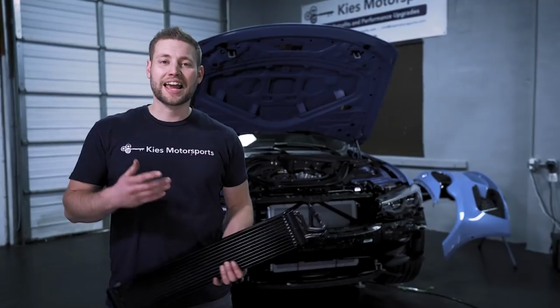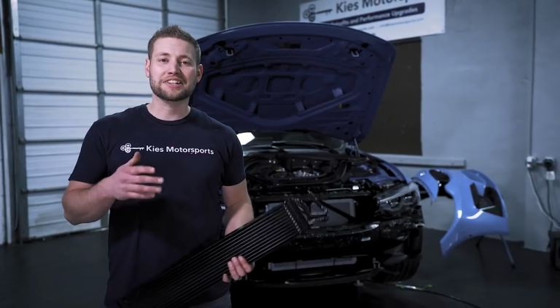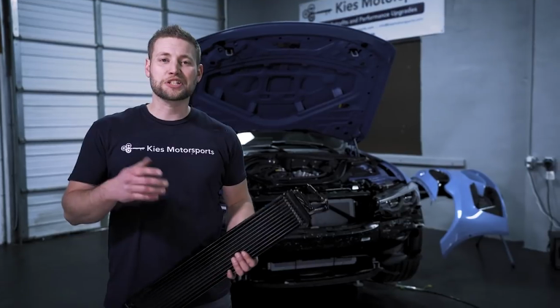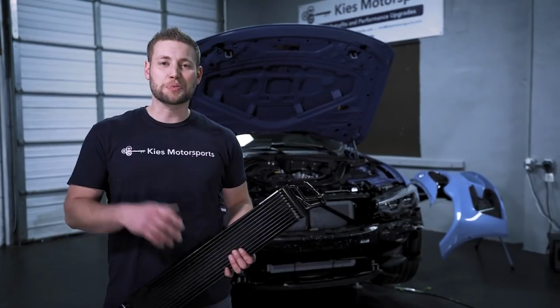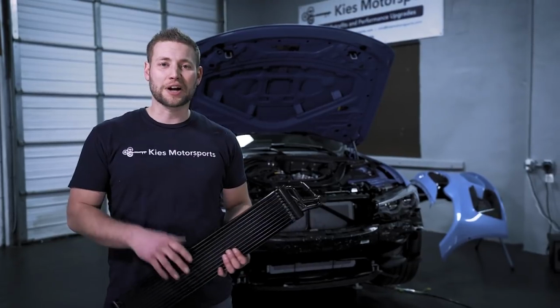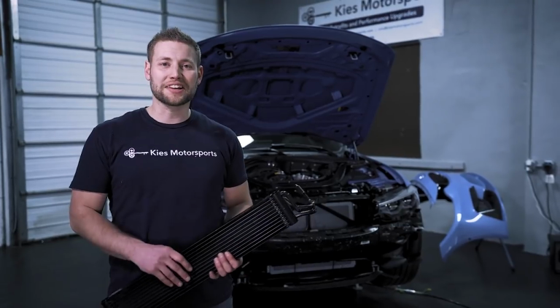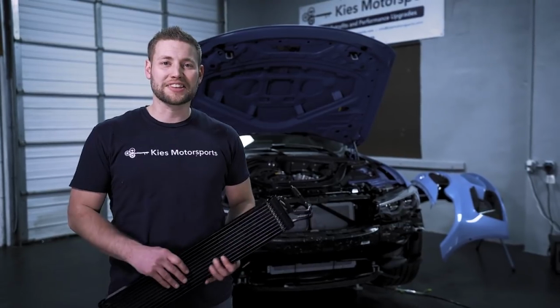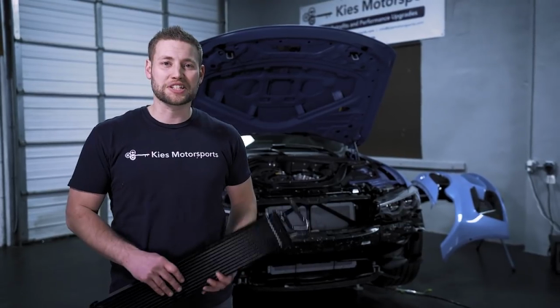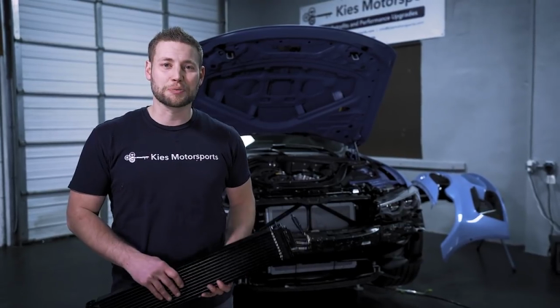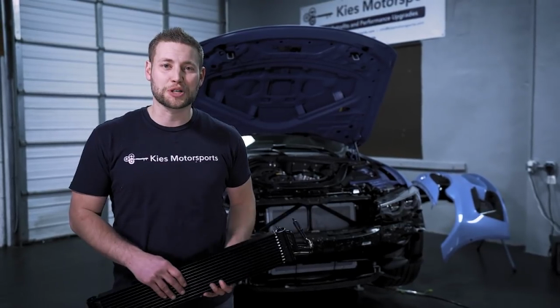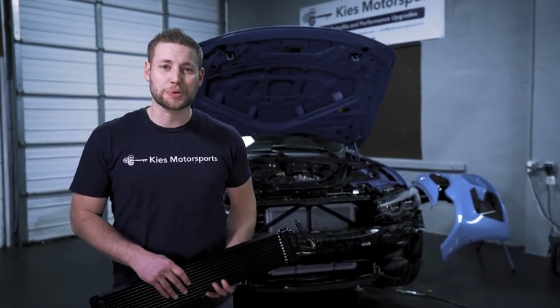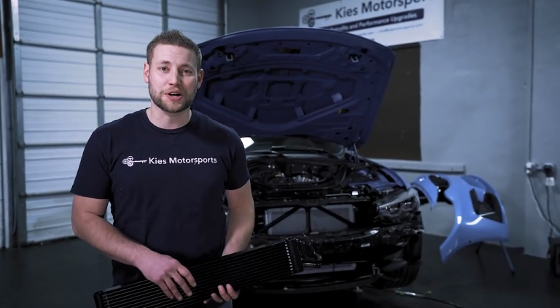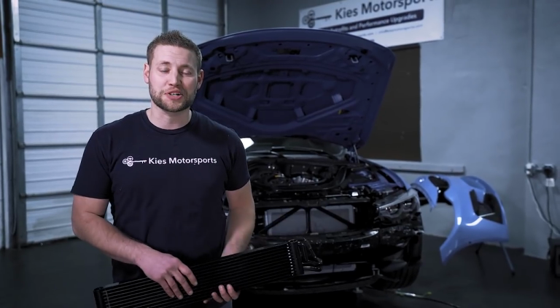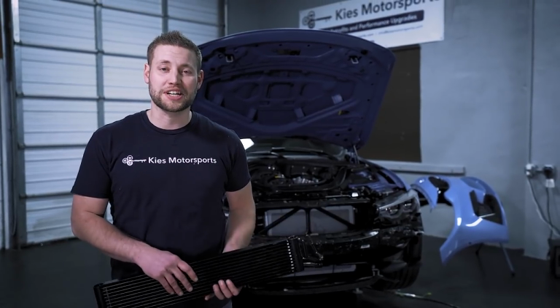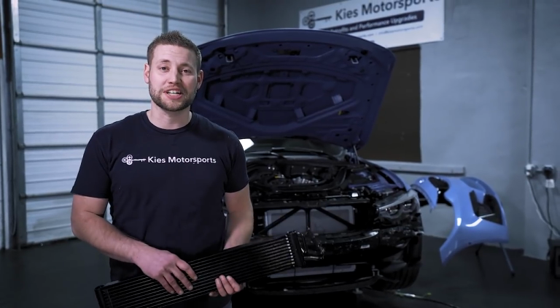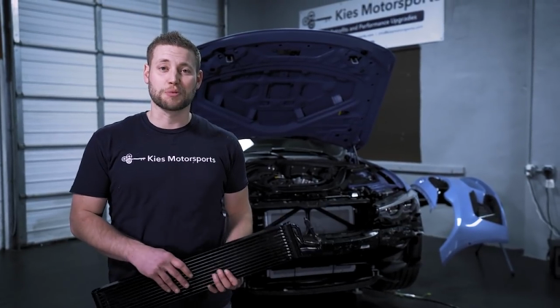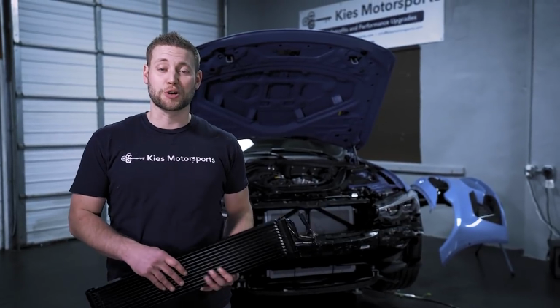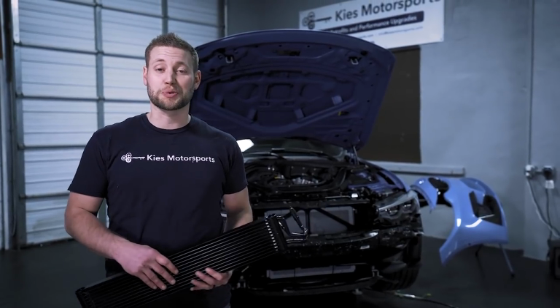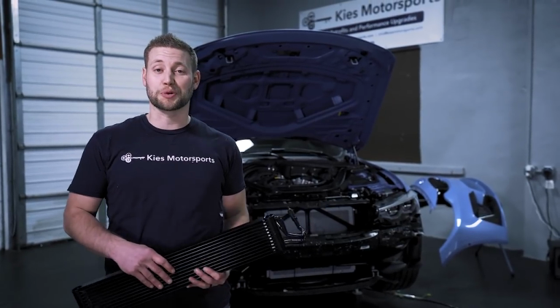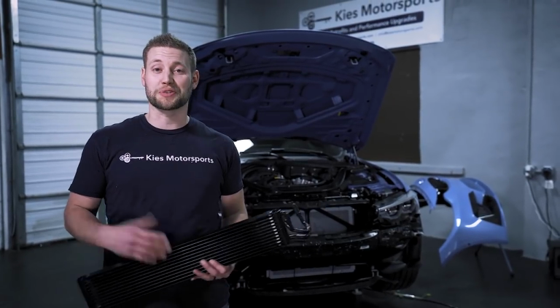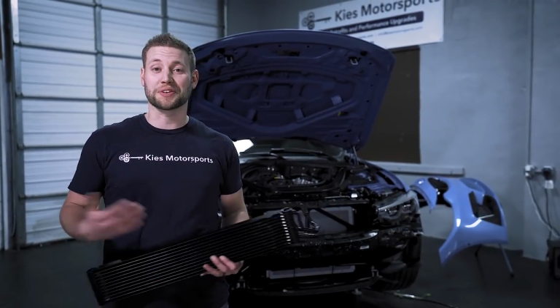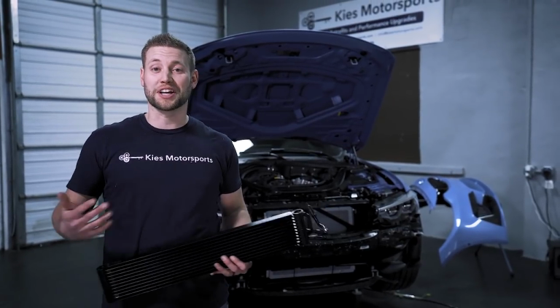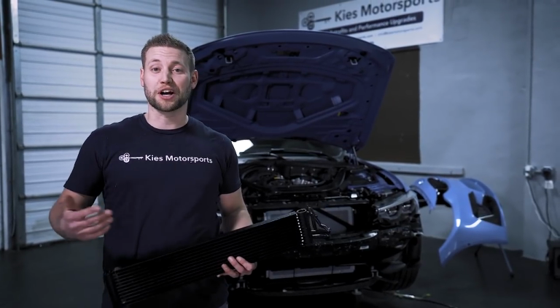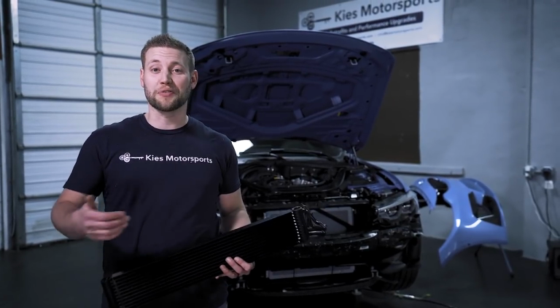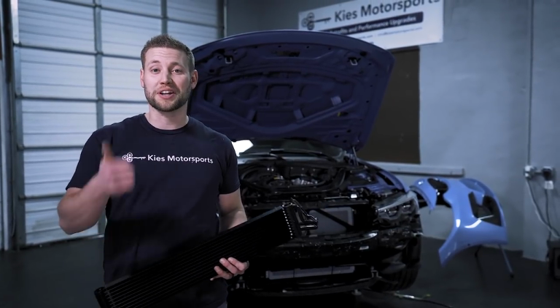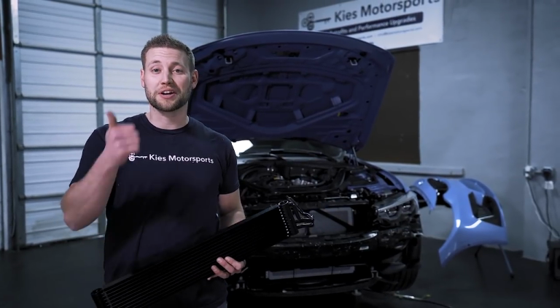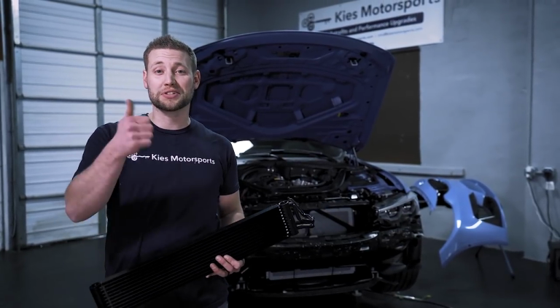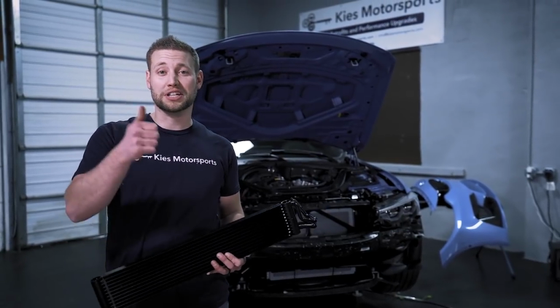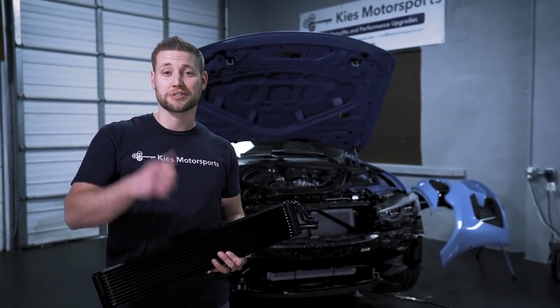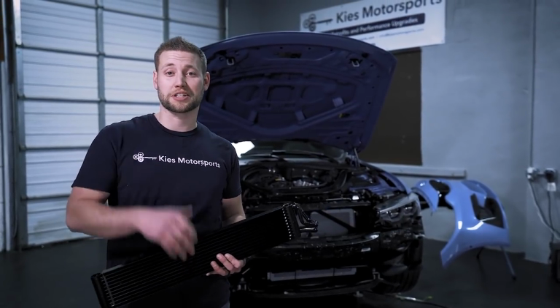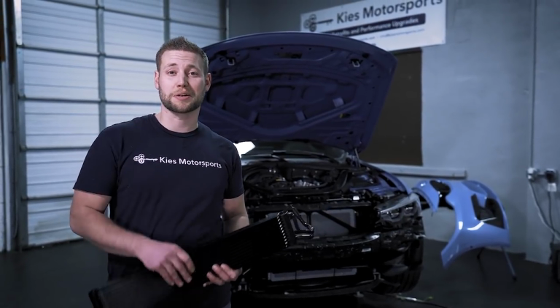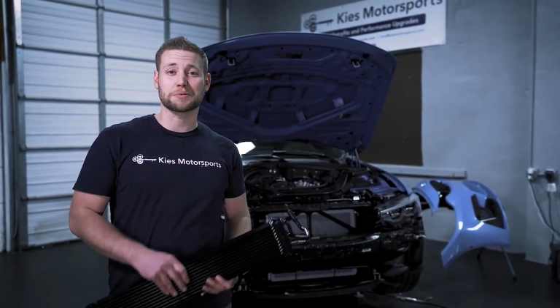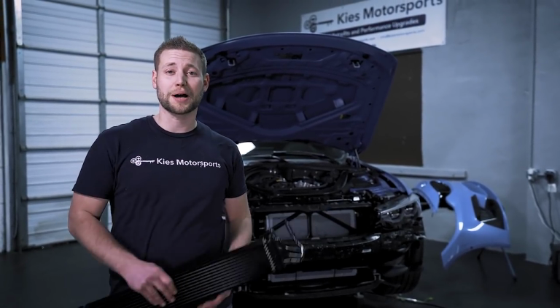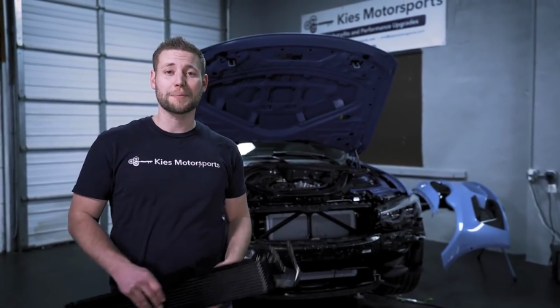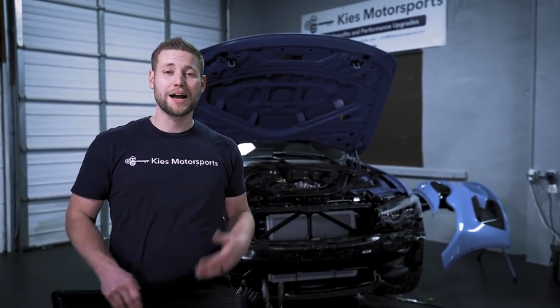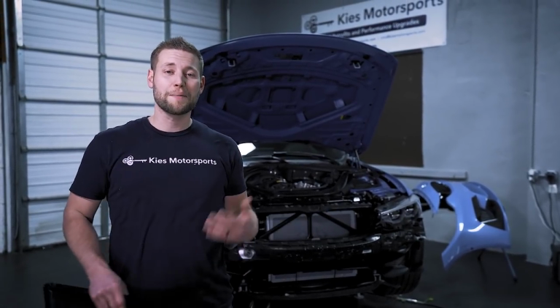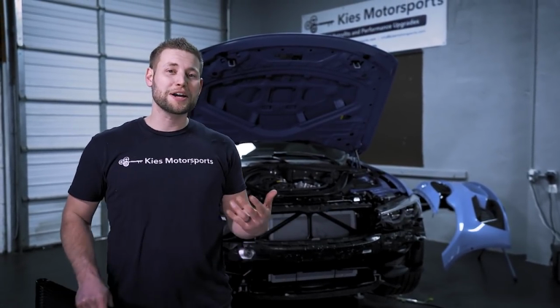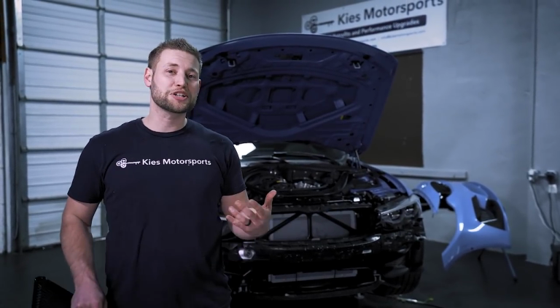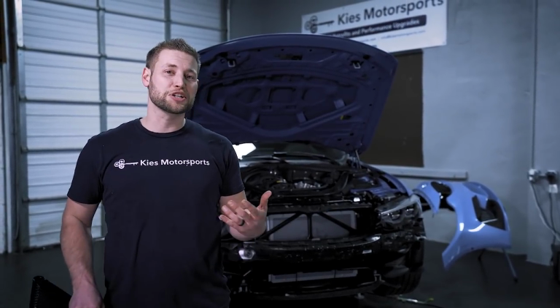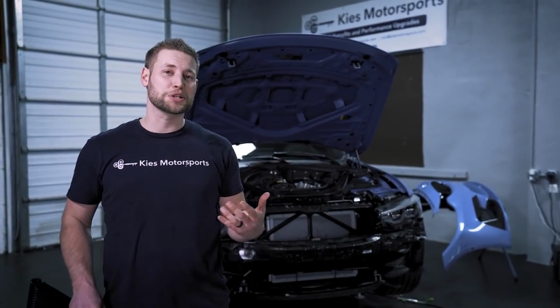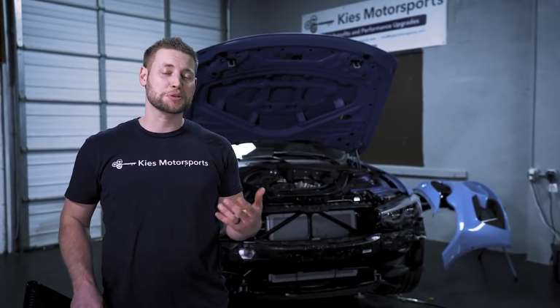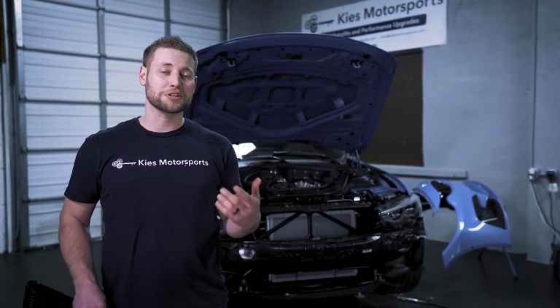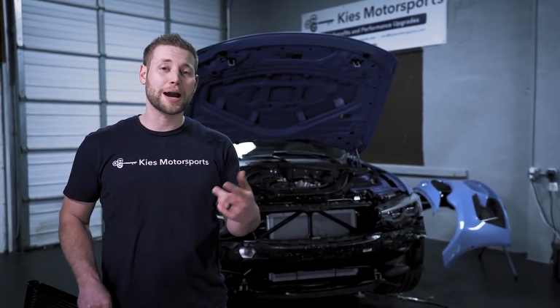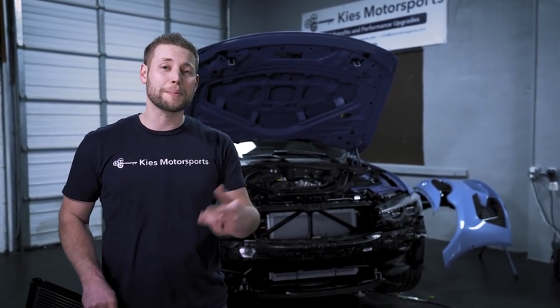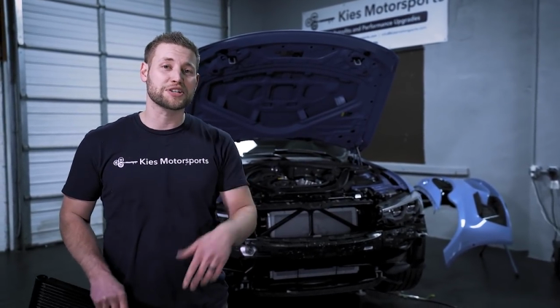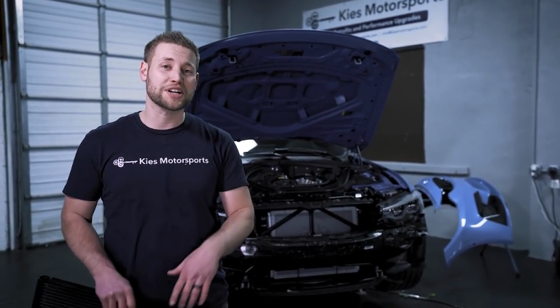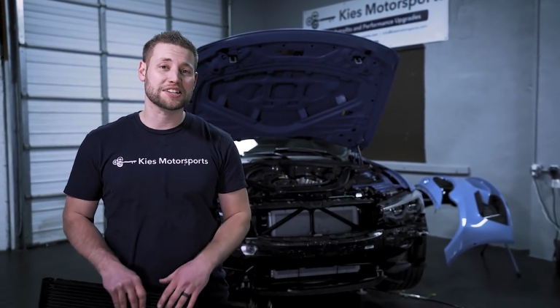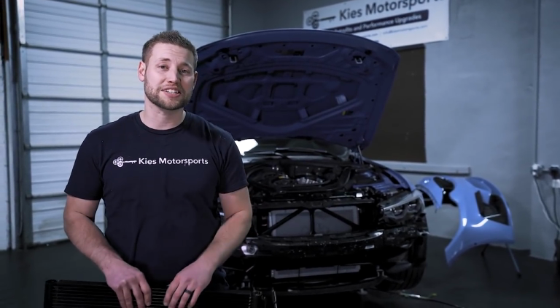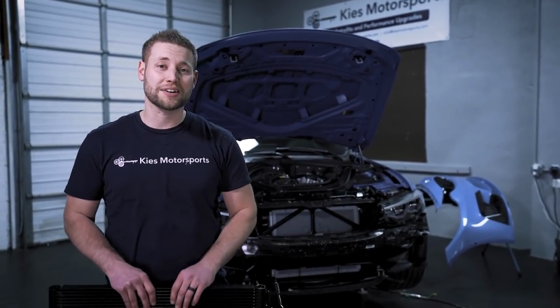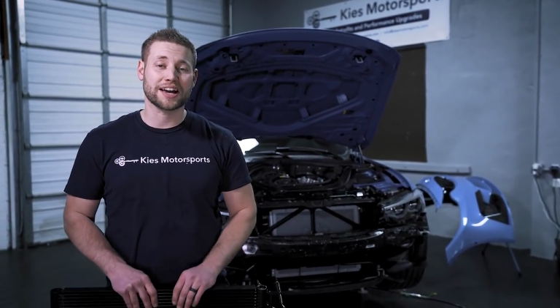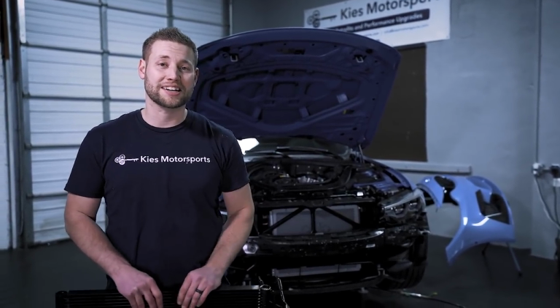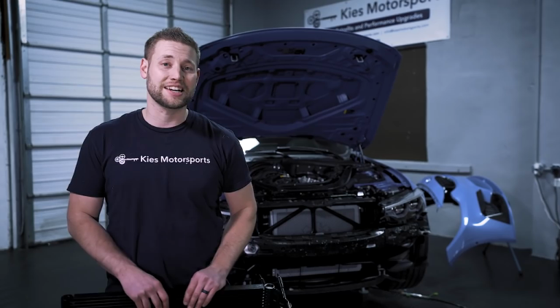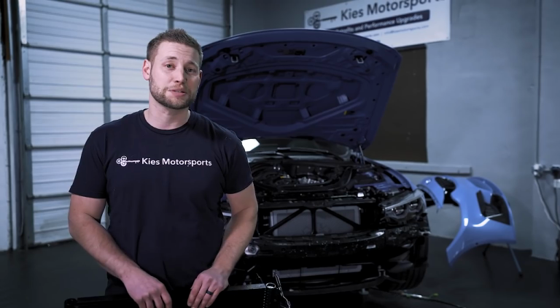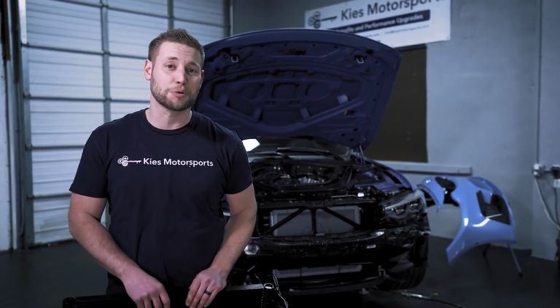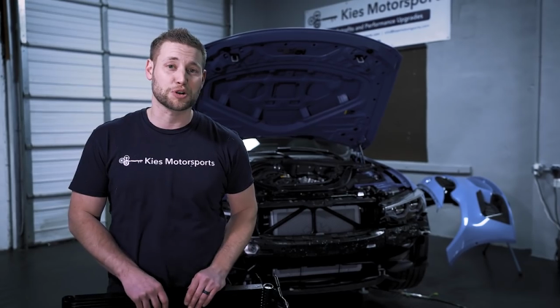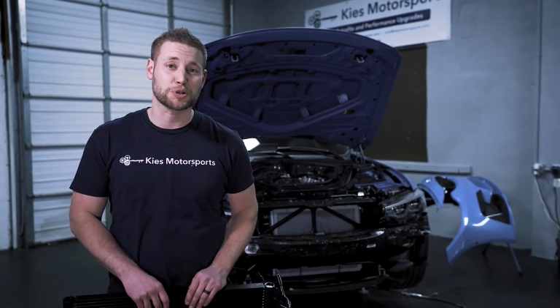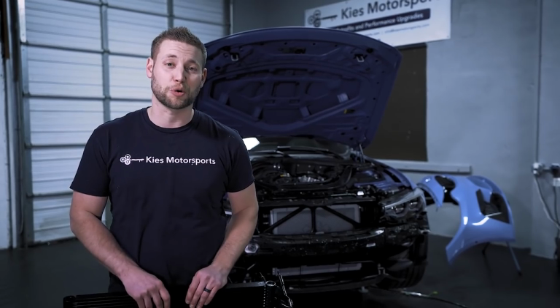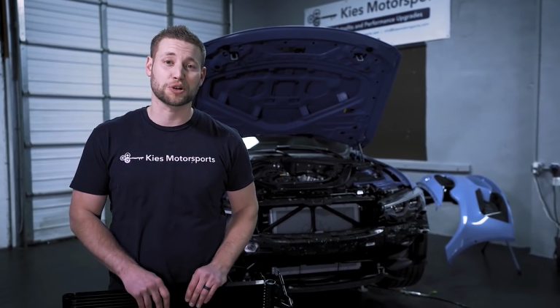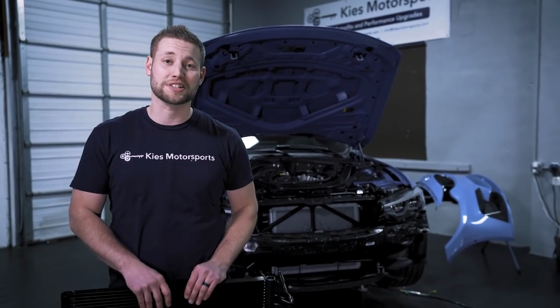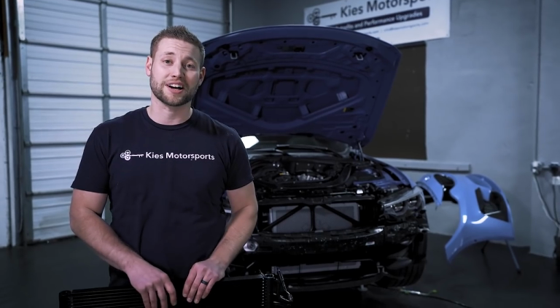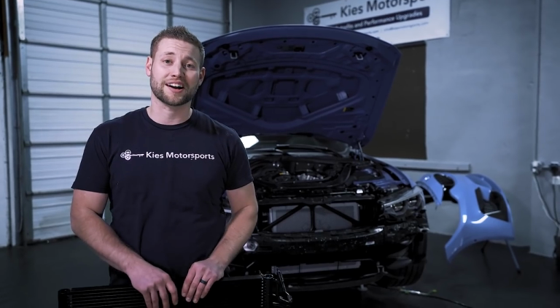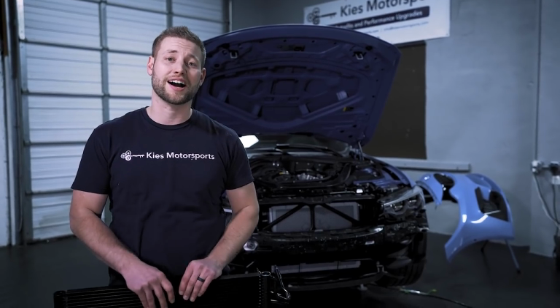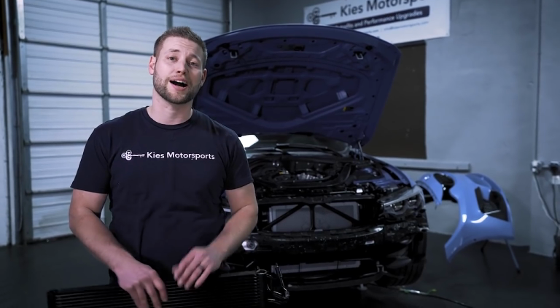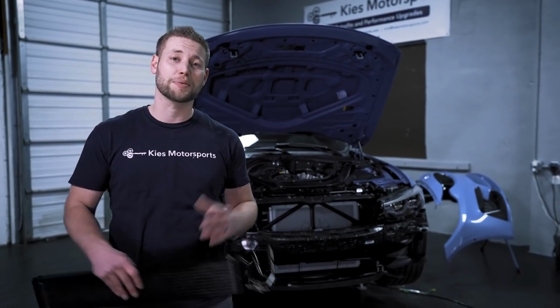Hey, this is Brian. Thanks so much for watching Keys Motorsports. If you like our videos, give us a thumbs up. Make sure to subscribe and check us out at keysmotorsports.com.